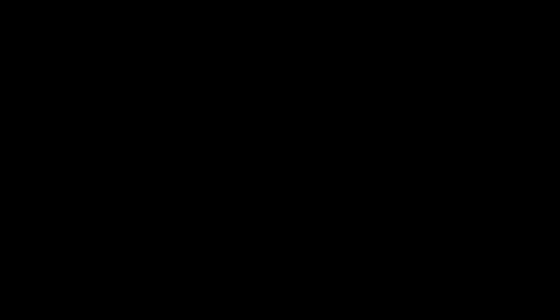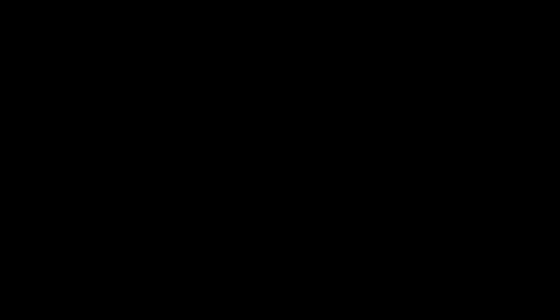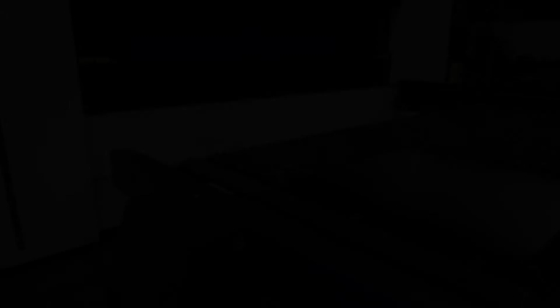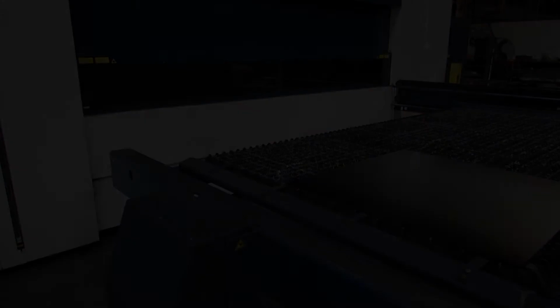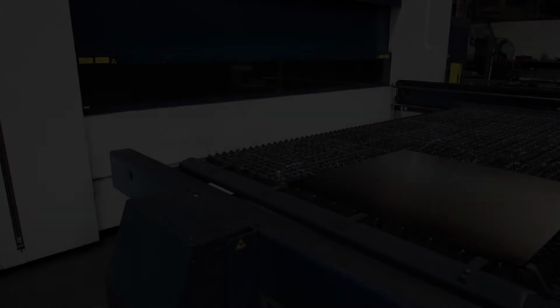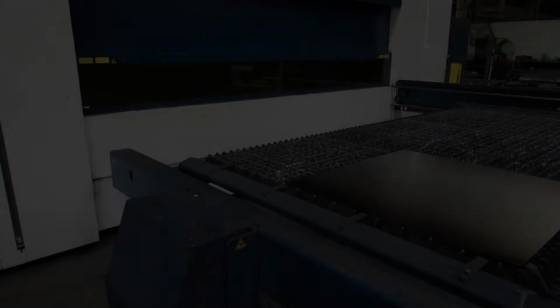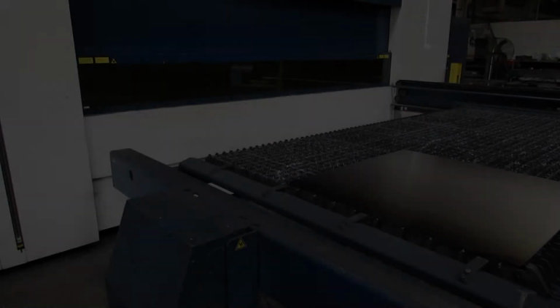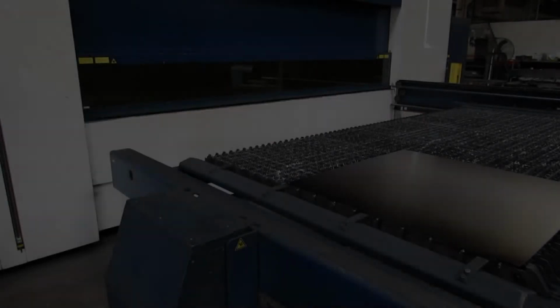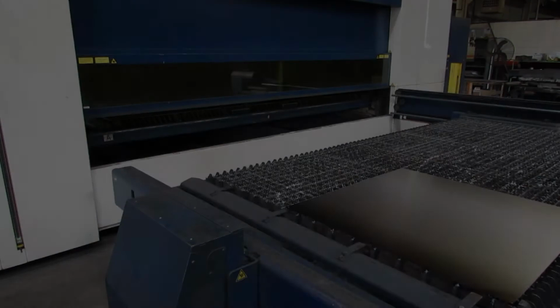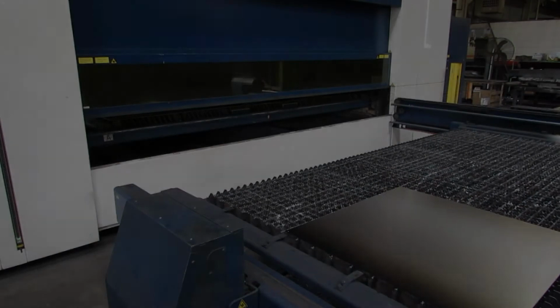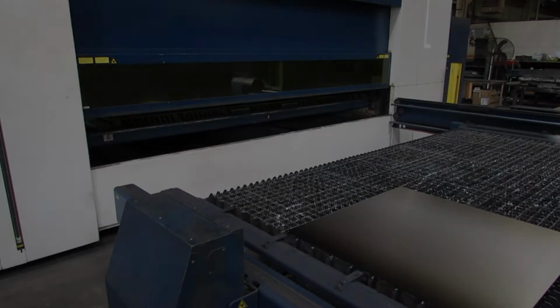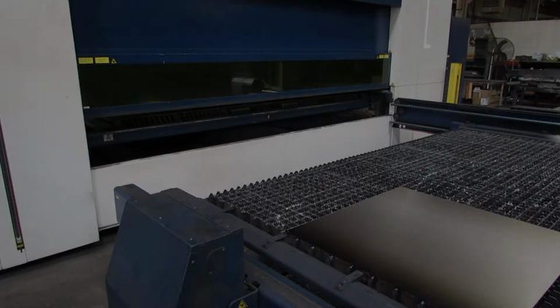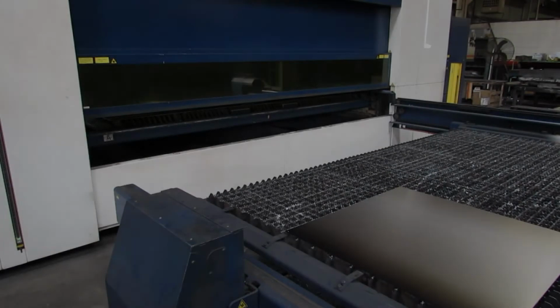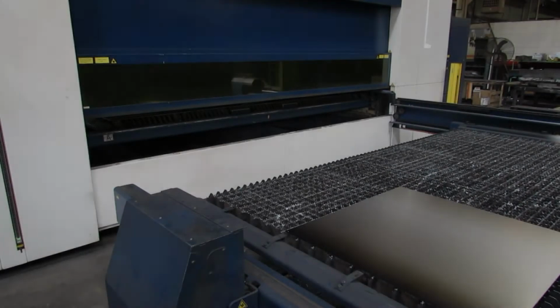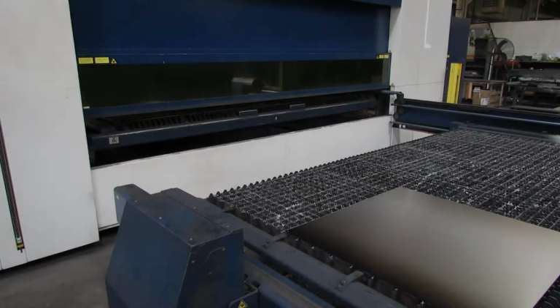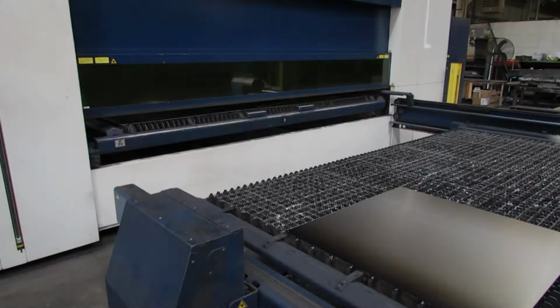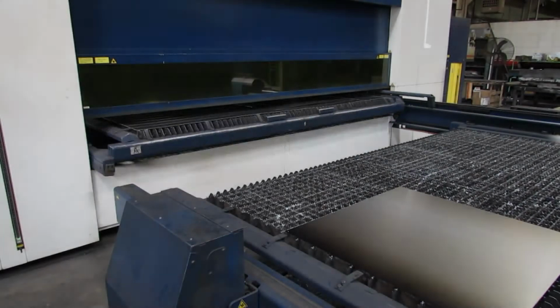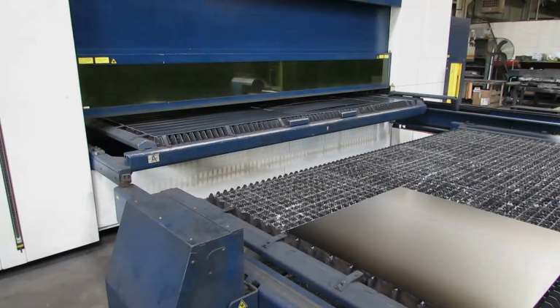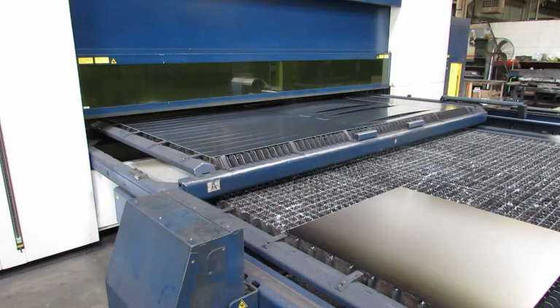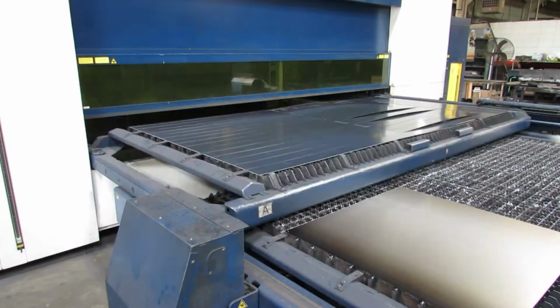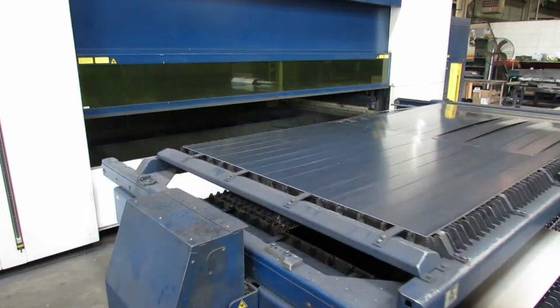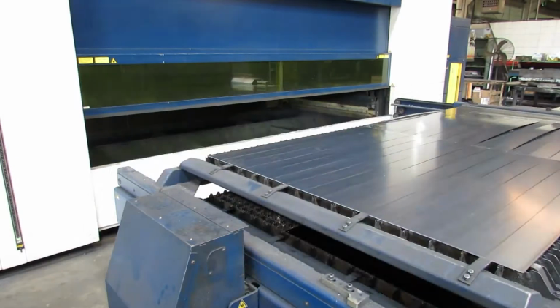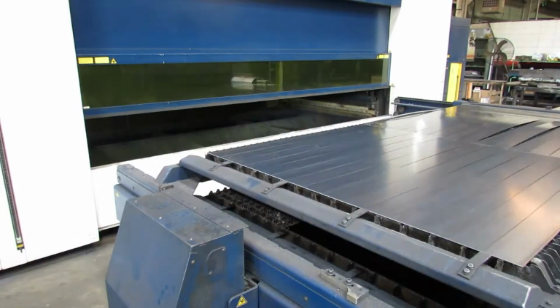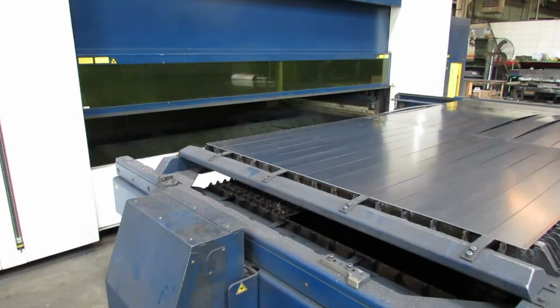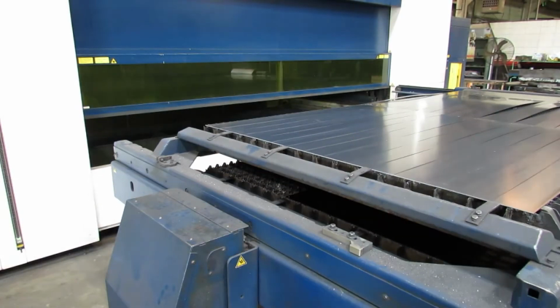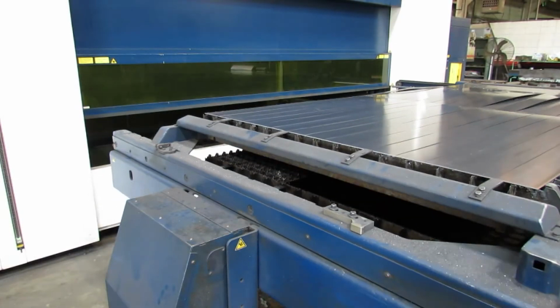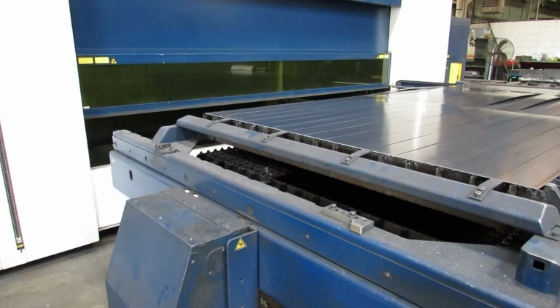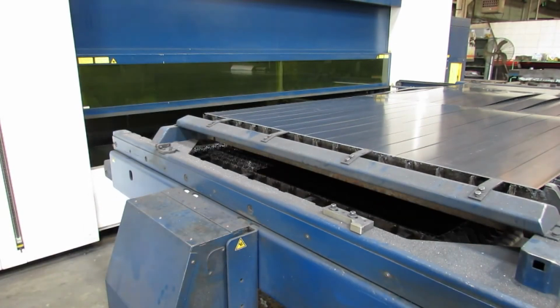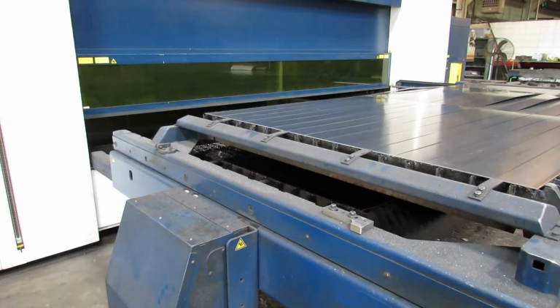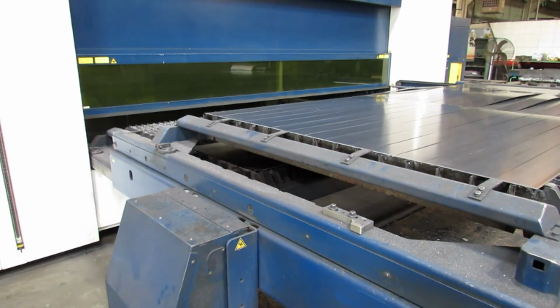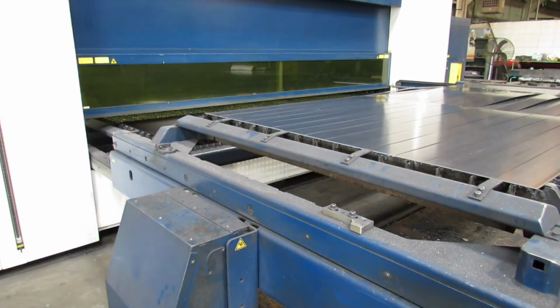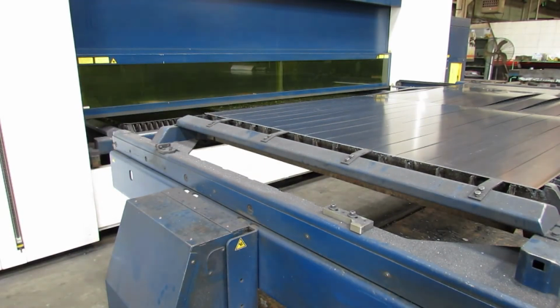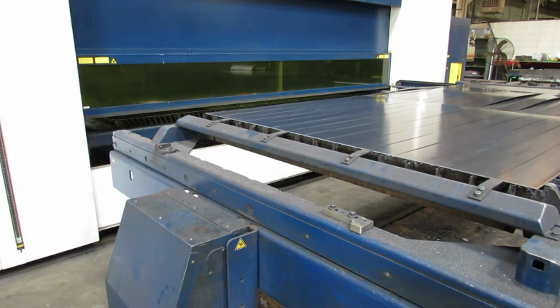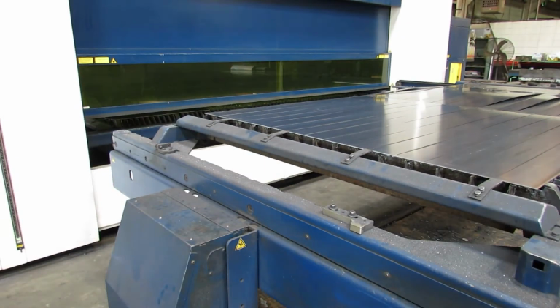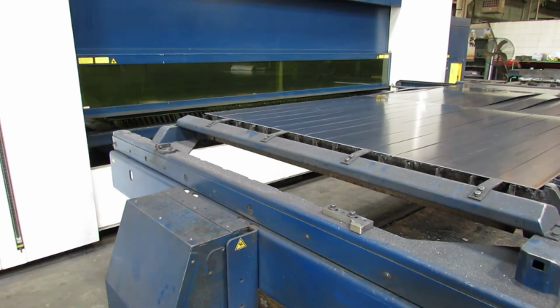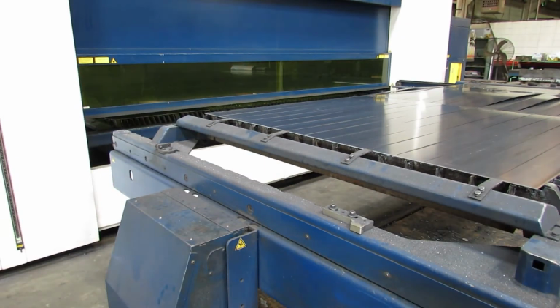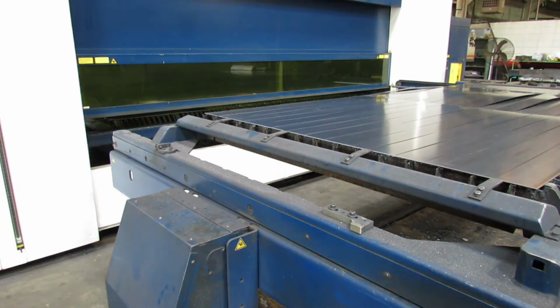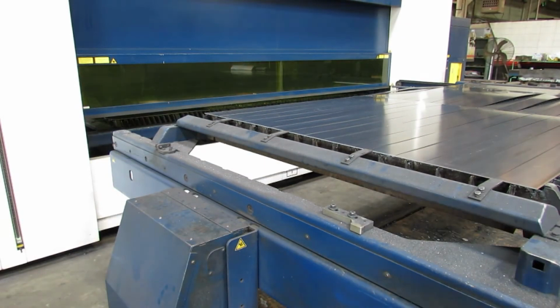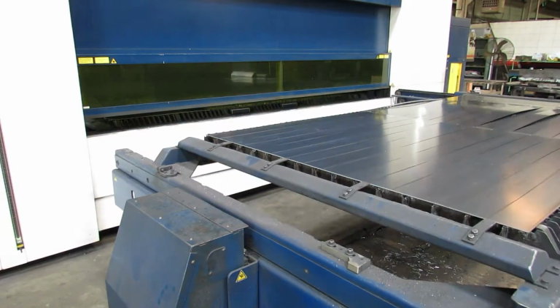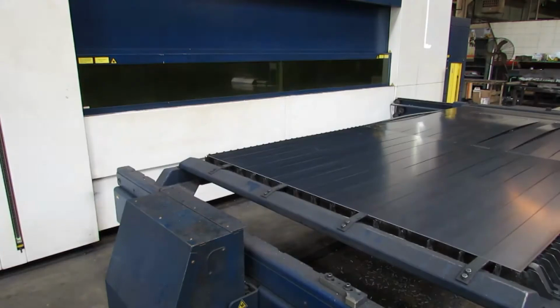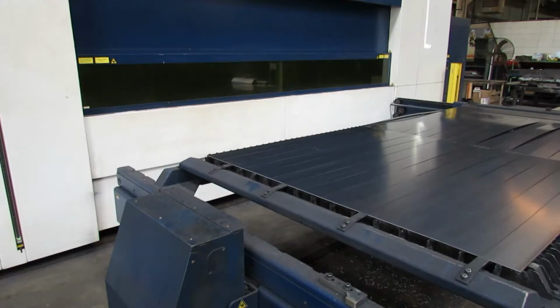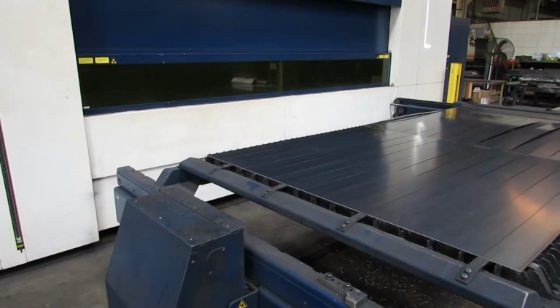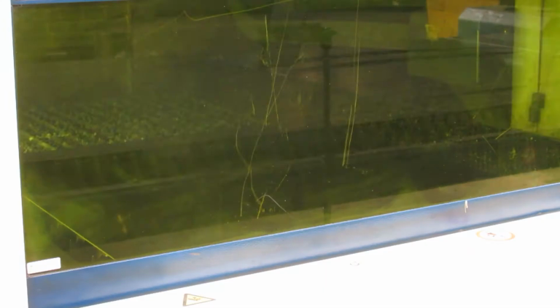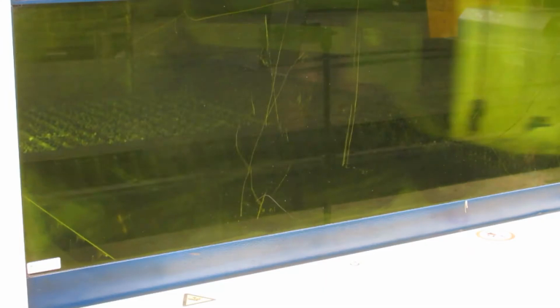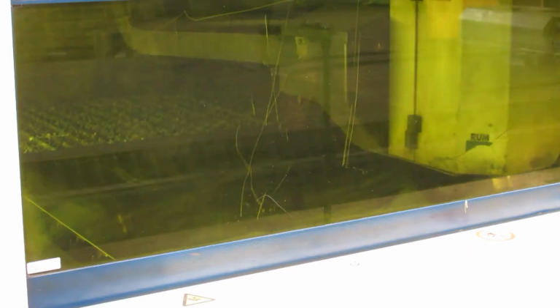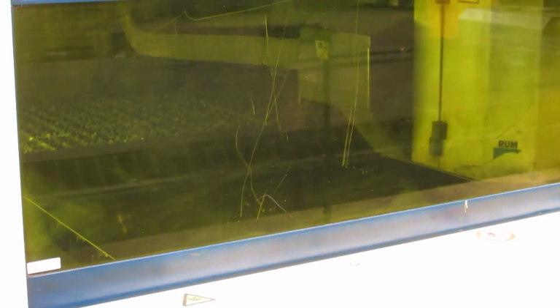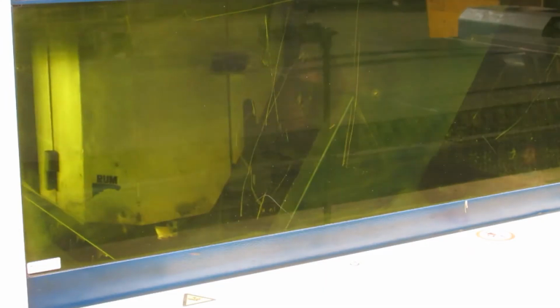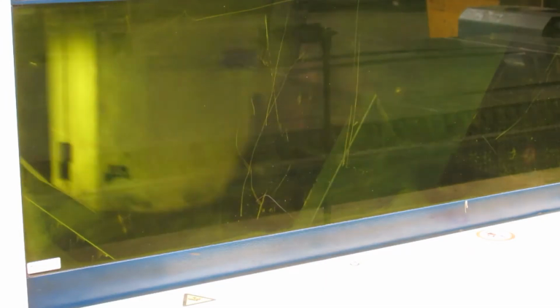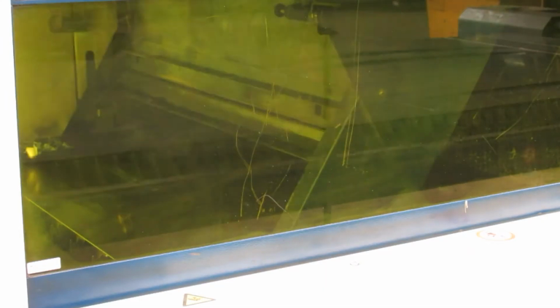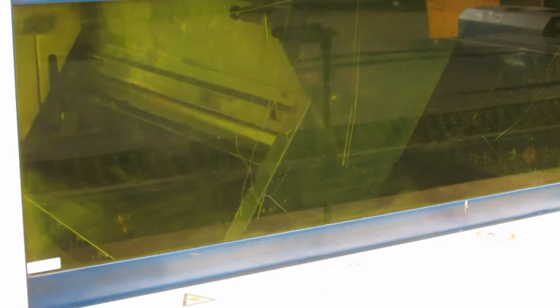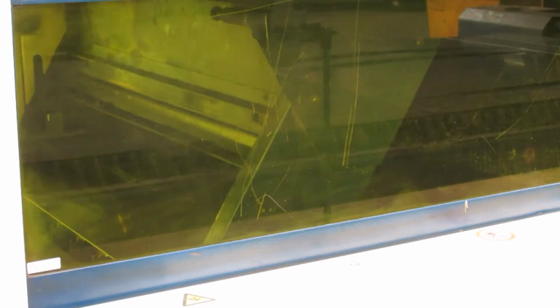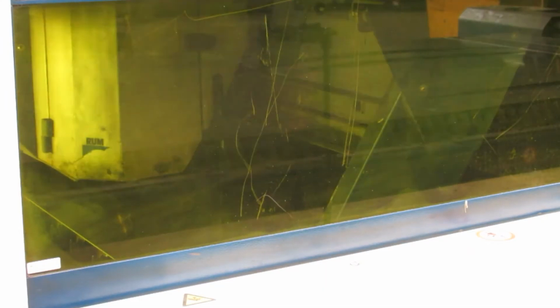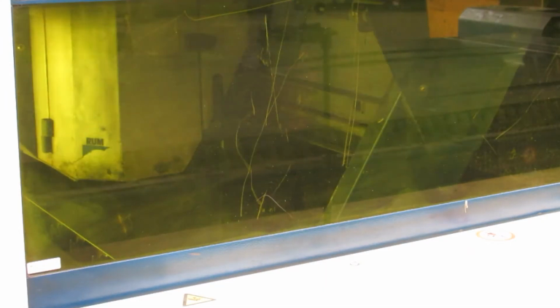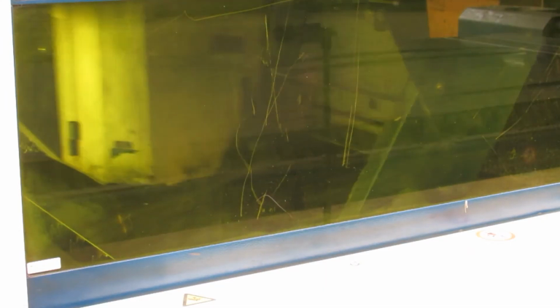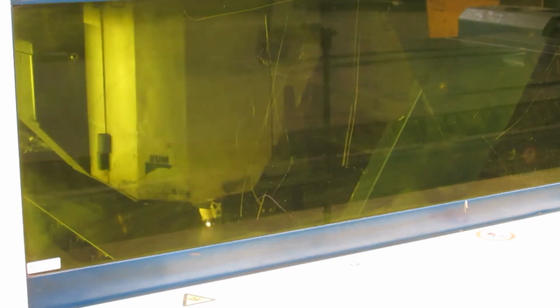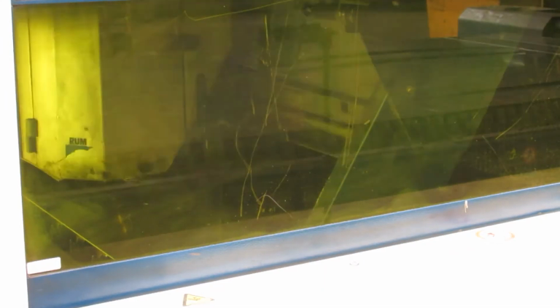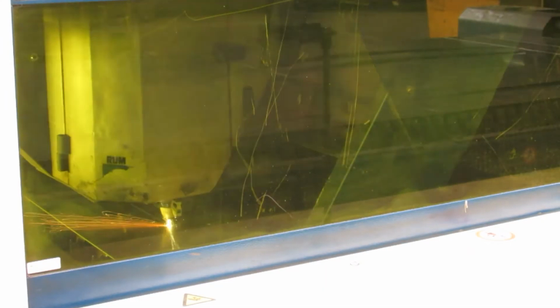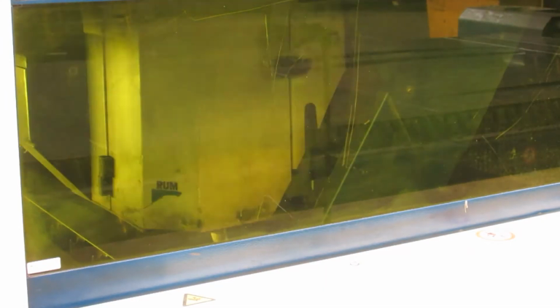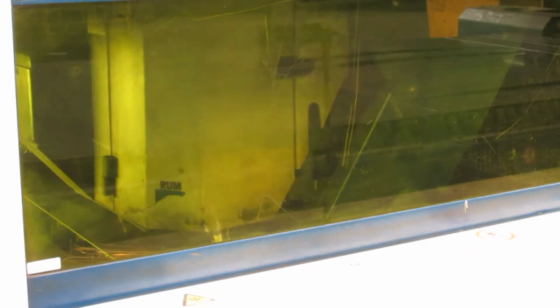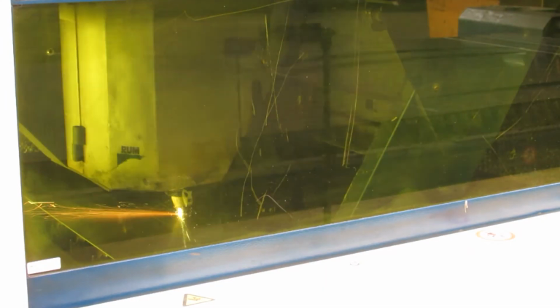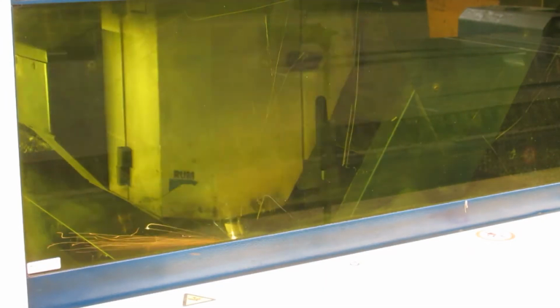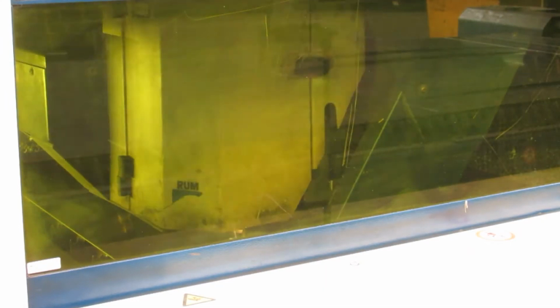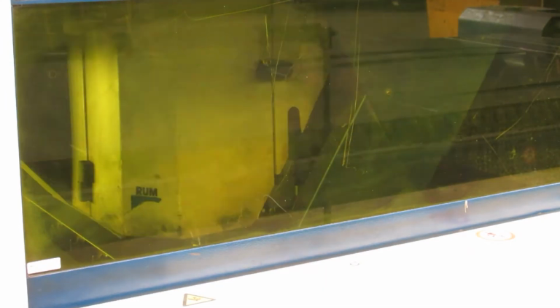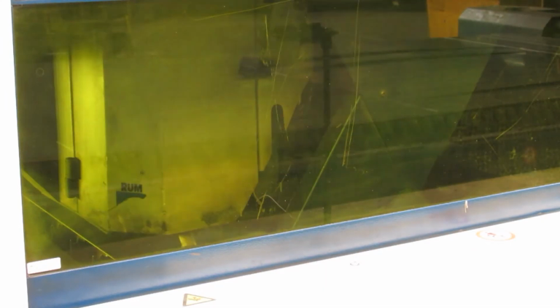During the laser cutting process, the laser will cut the aluminum sheet to the desired shape and engrave the bending lines for the bending process.